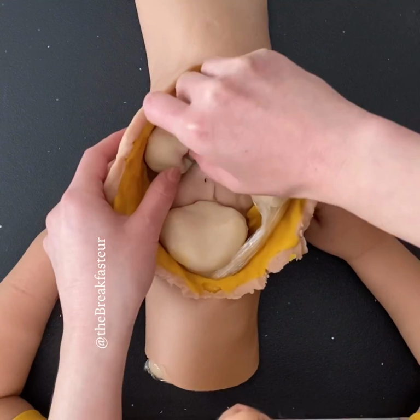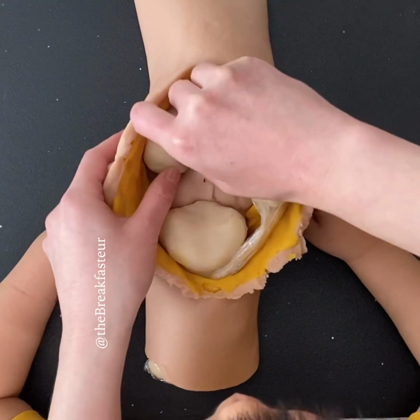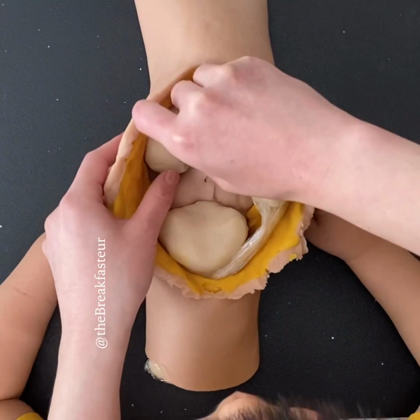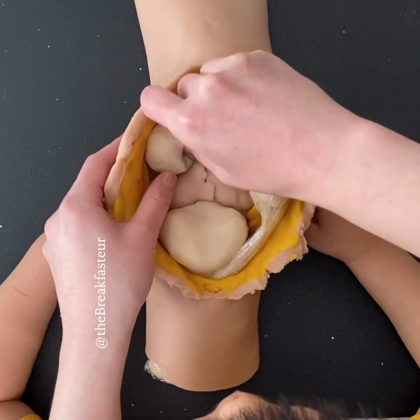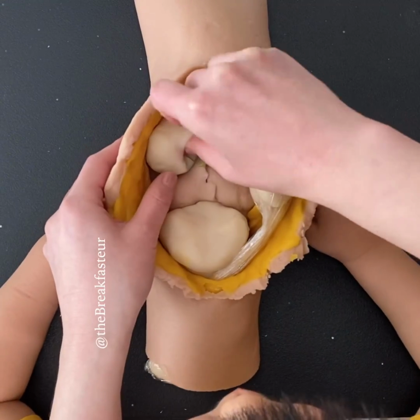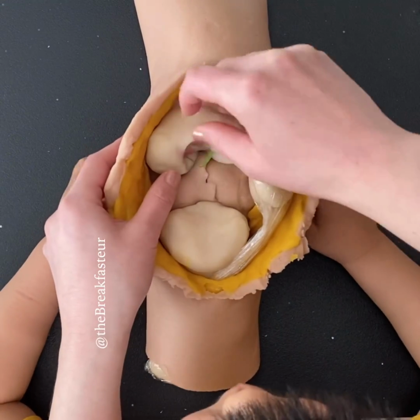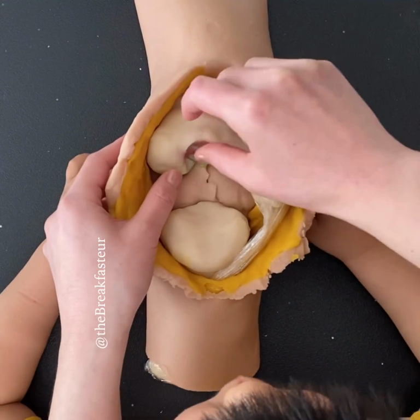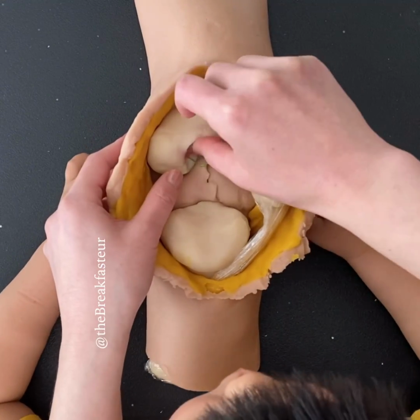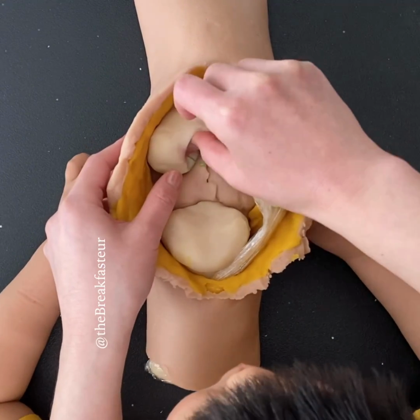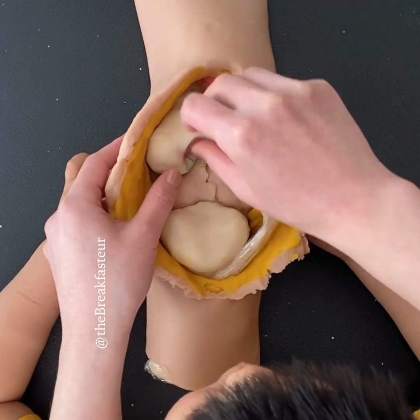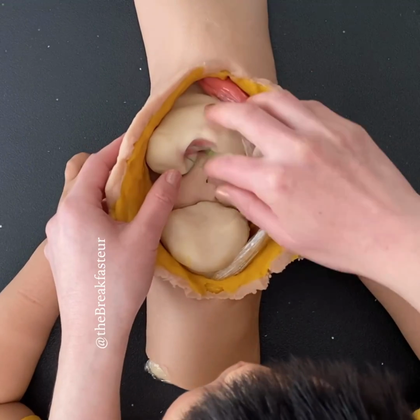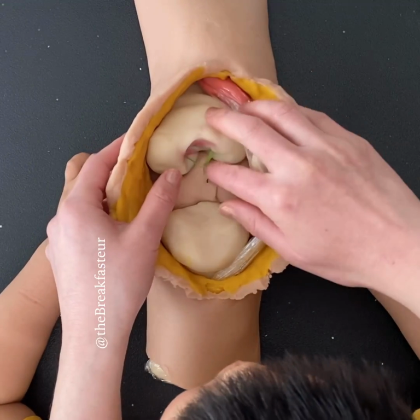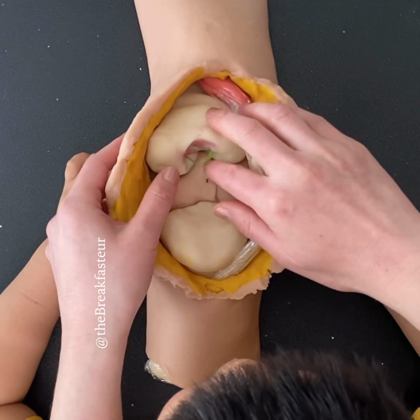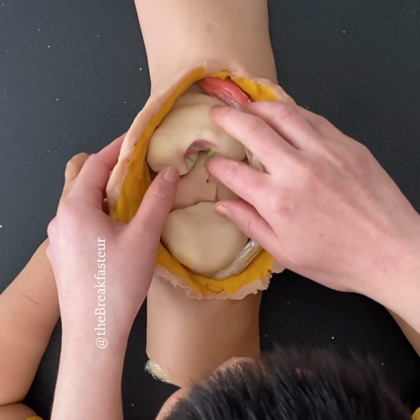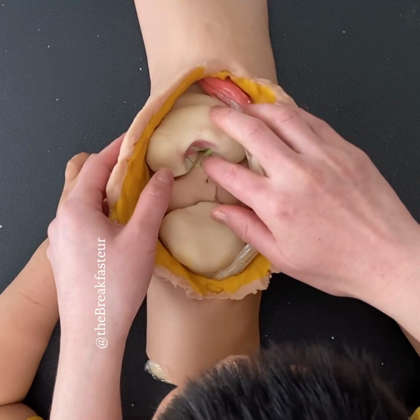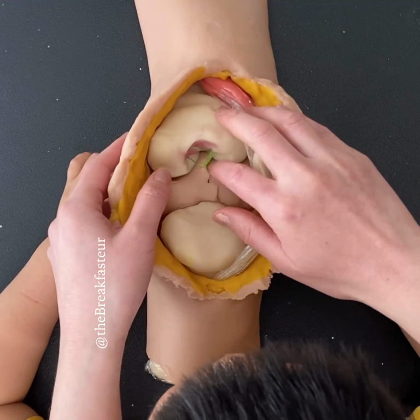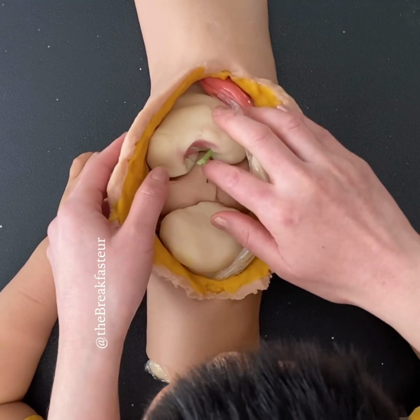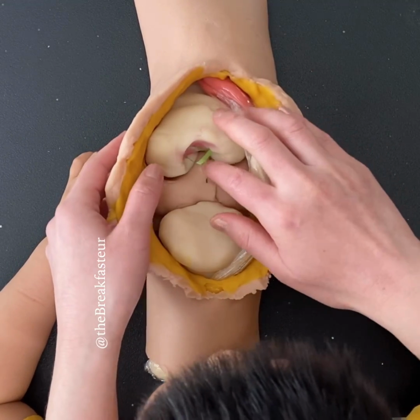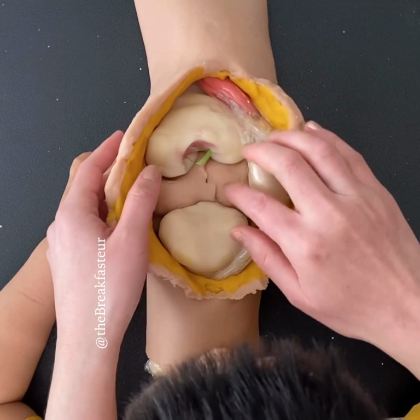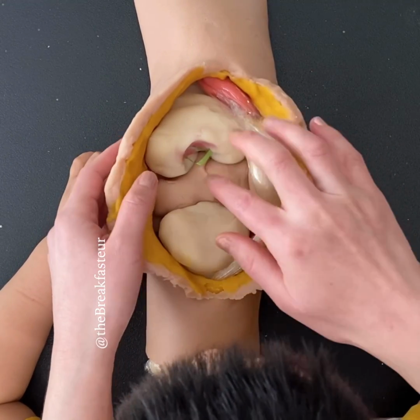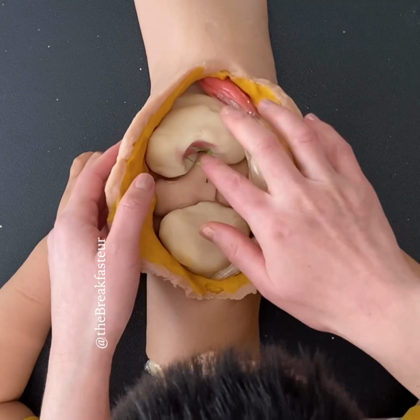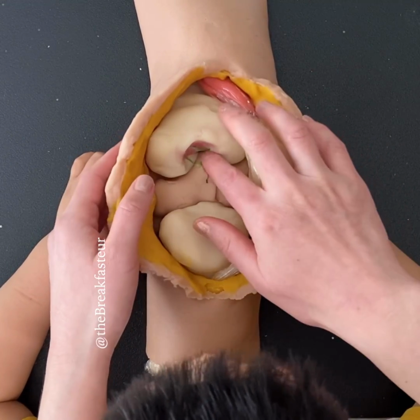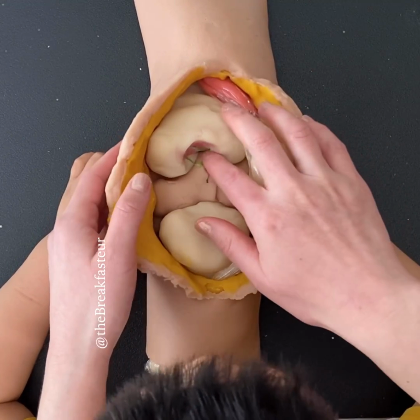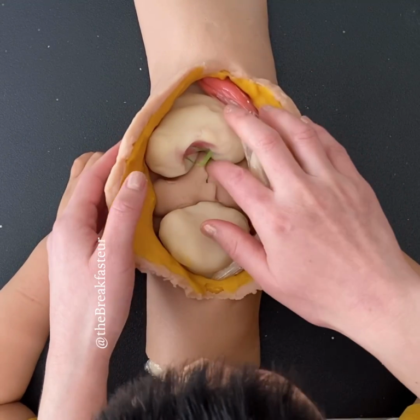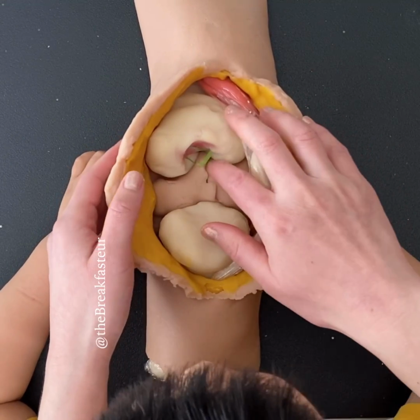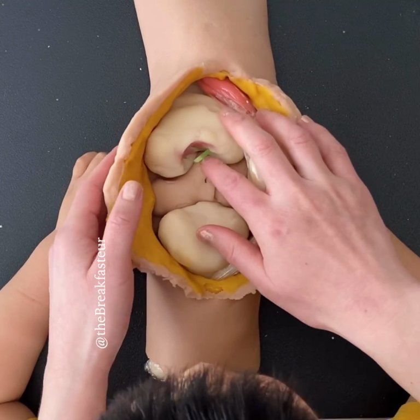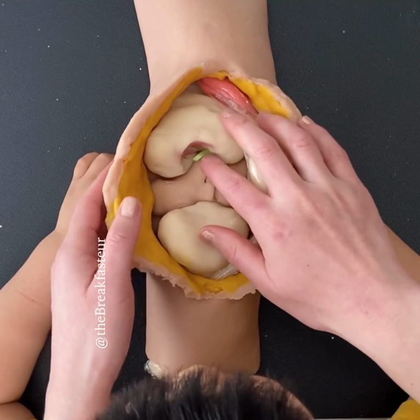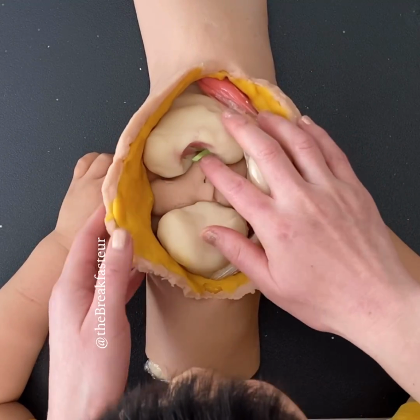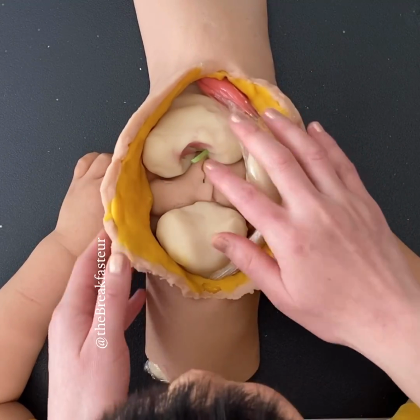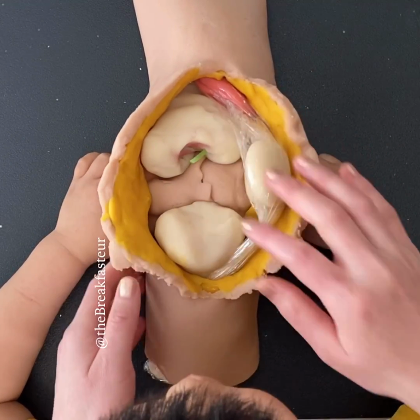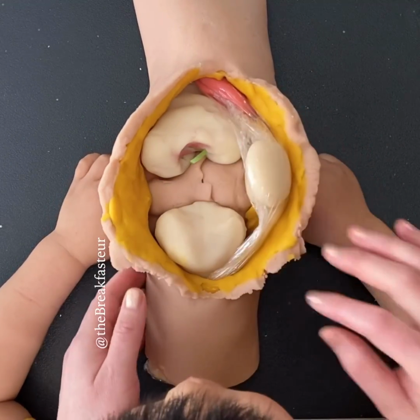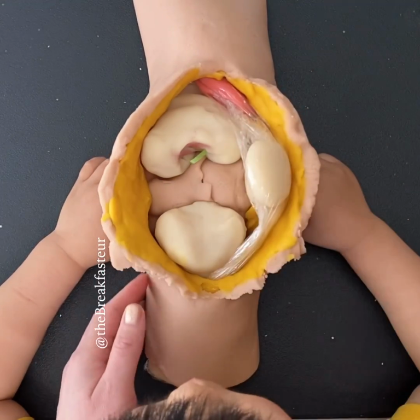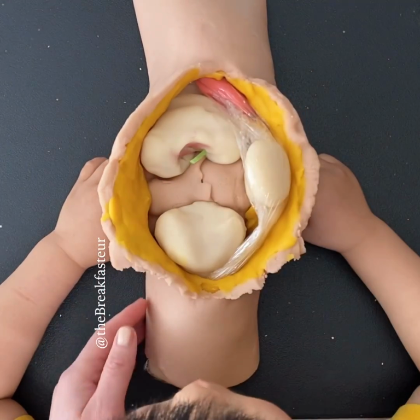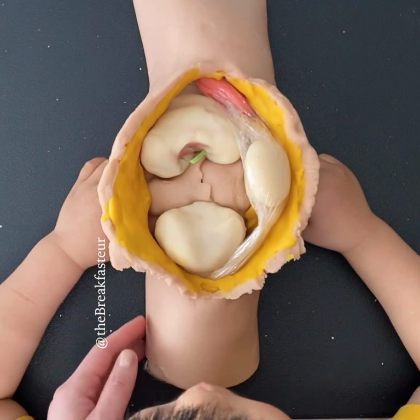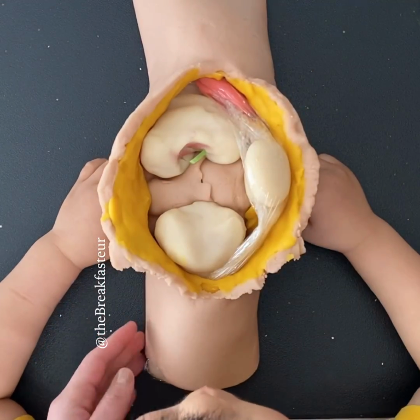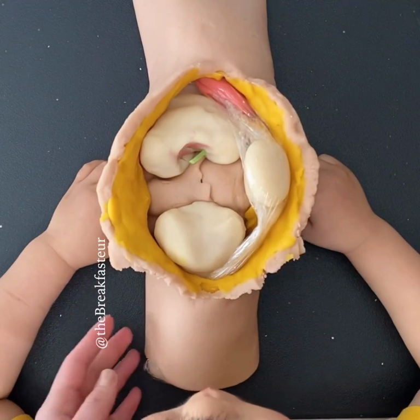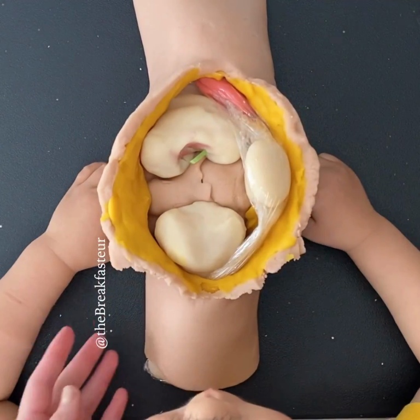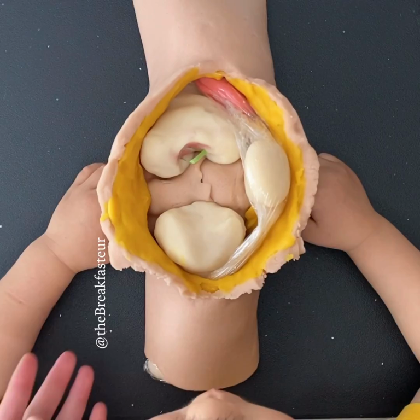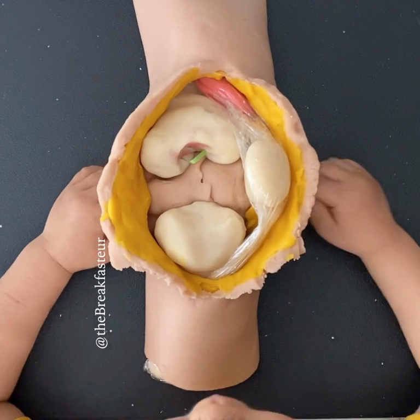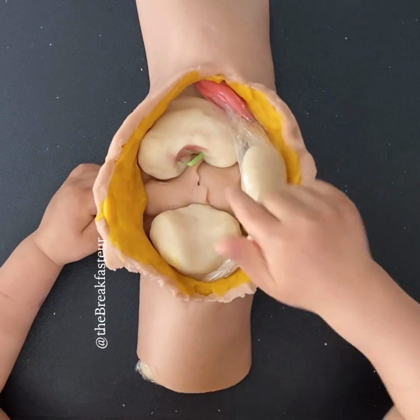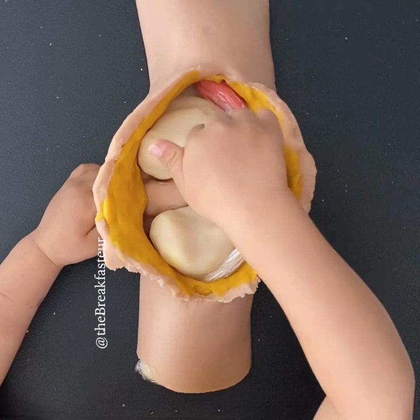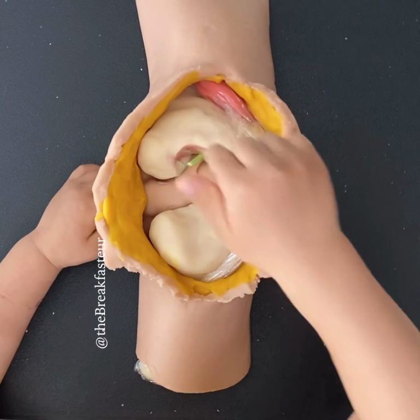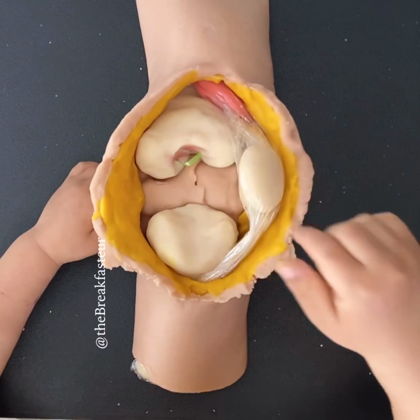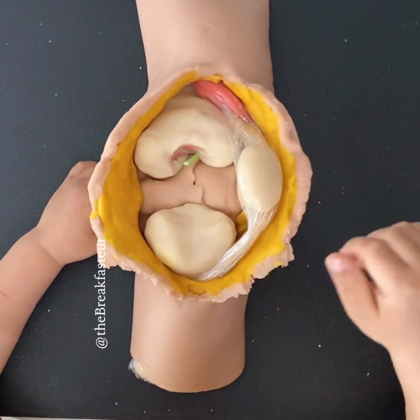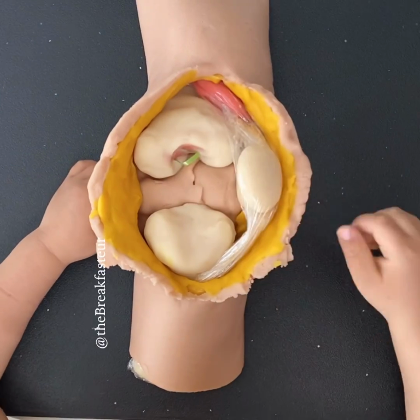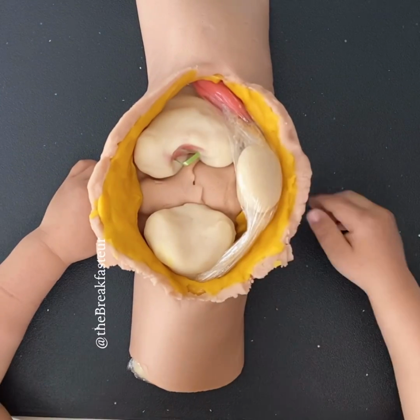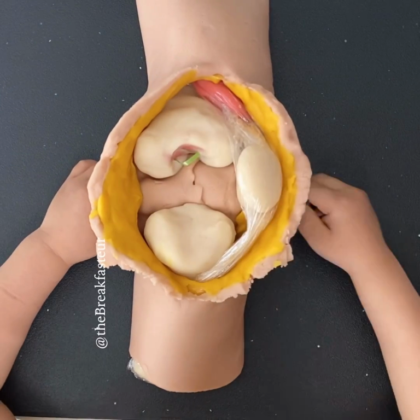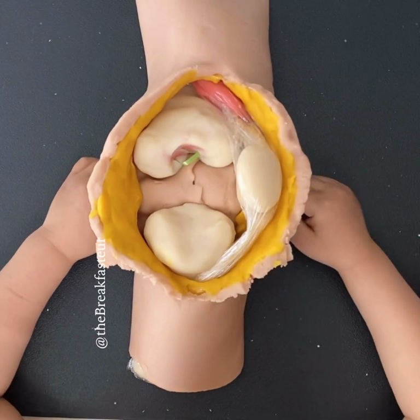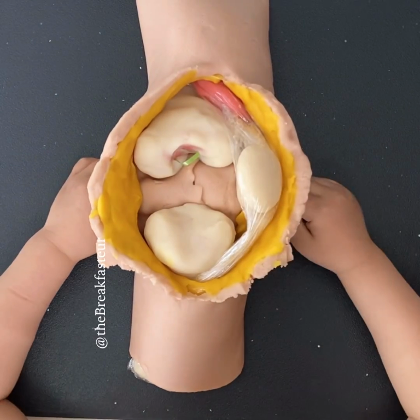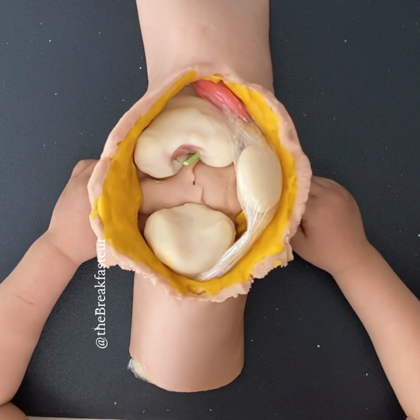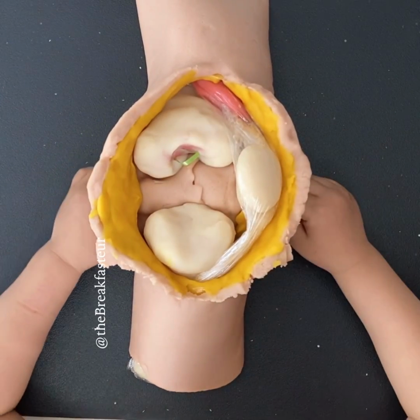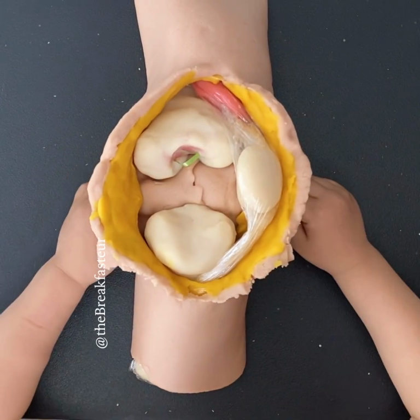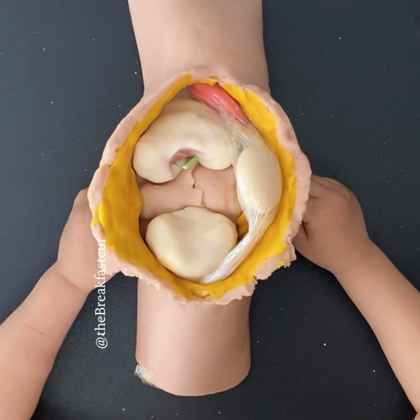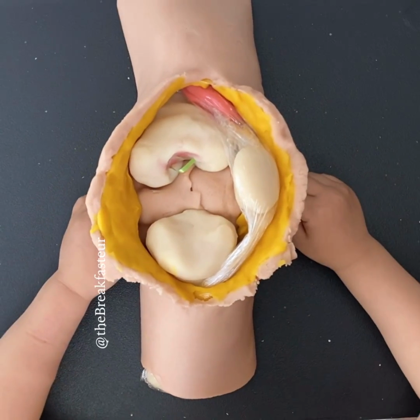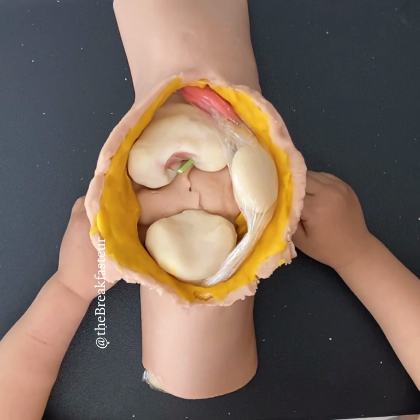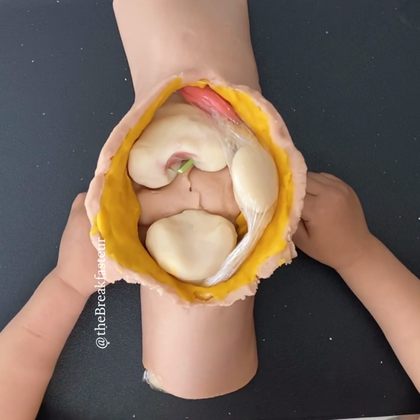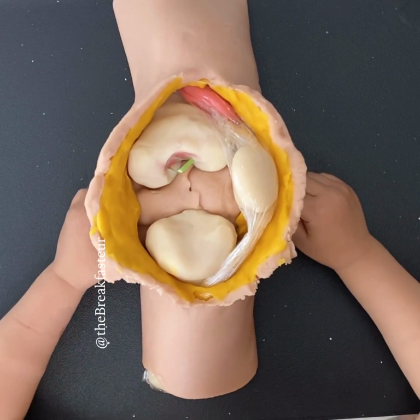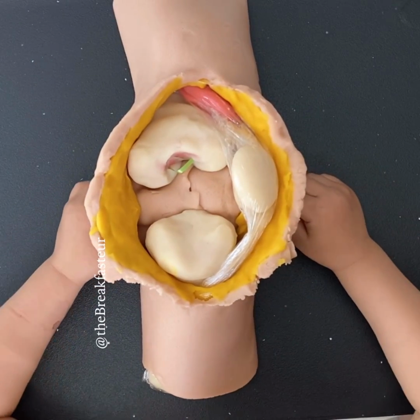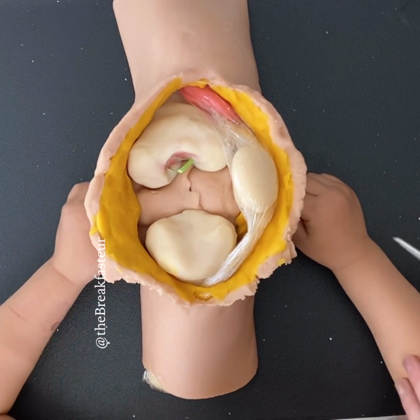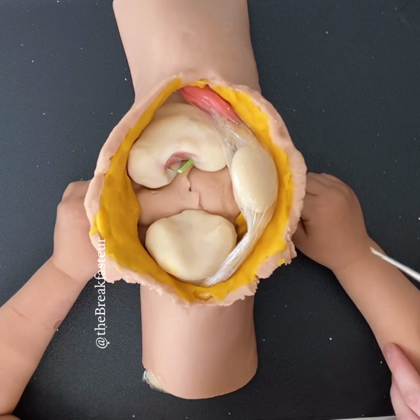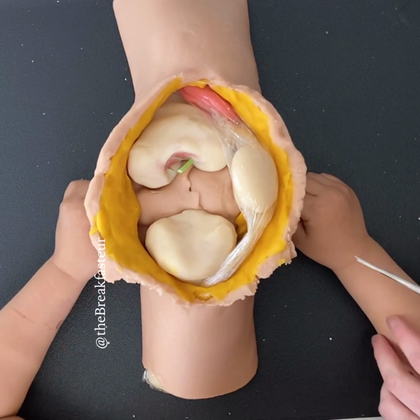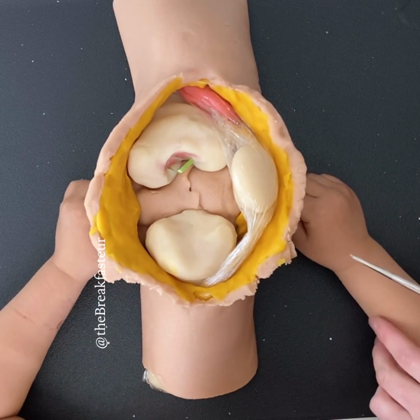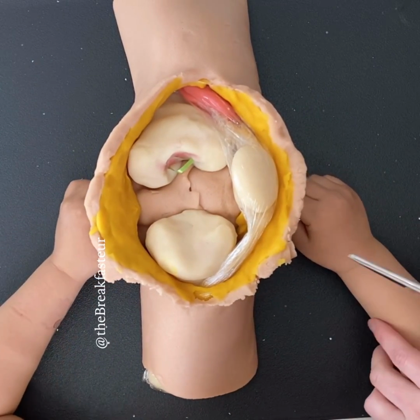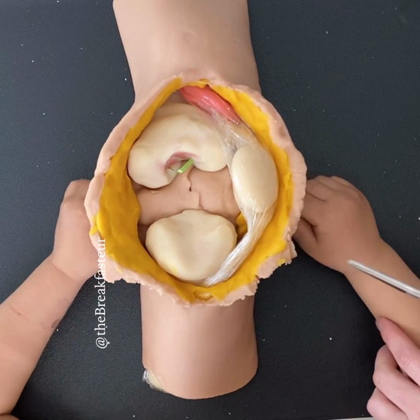There are two ligaments in there. We're going to cut the first one, the ACL or the anterior cruciate ligament.